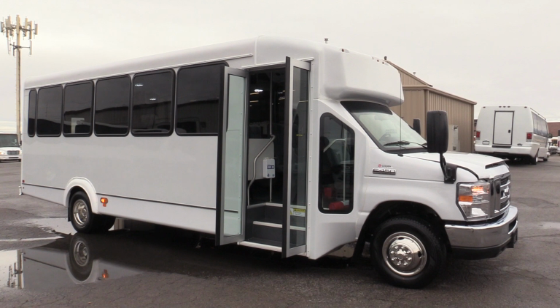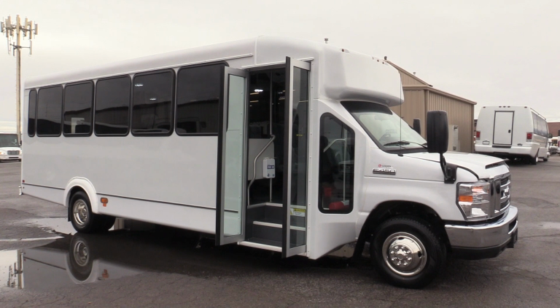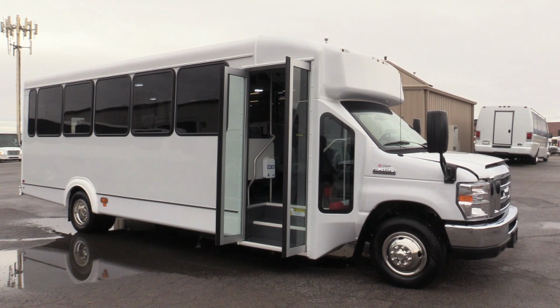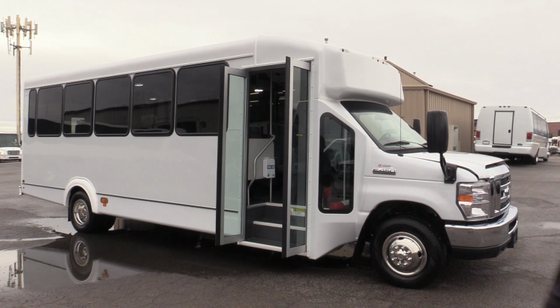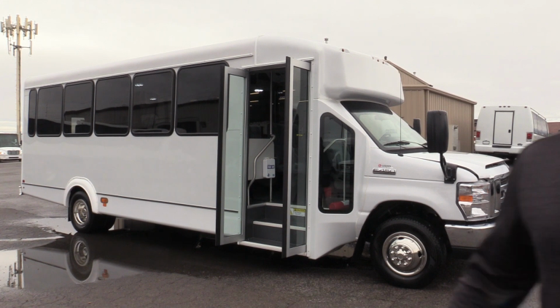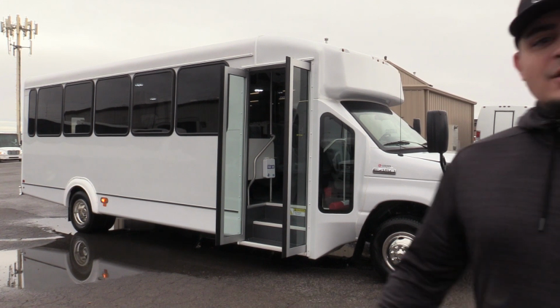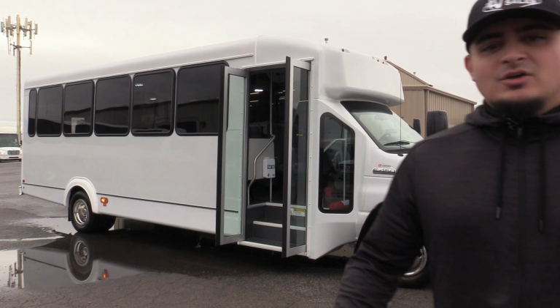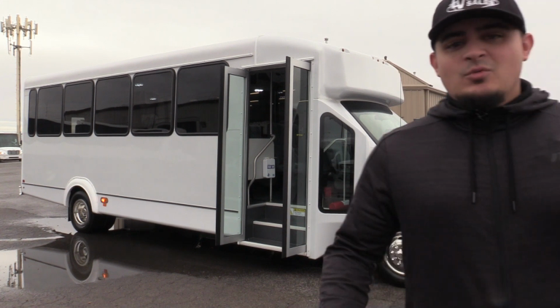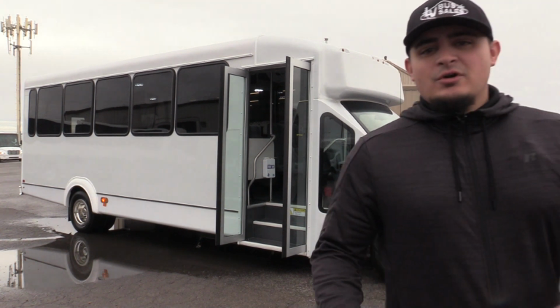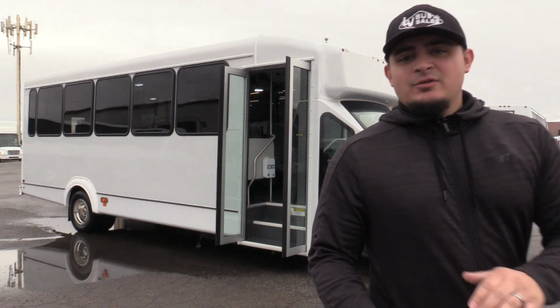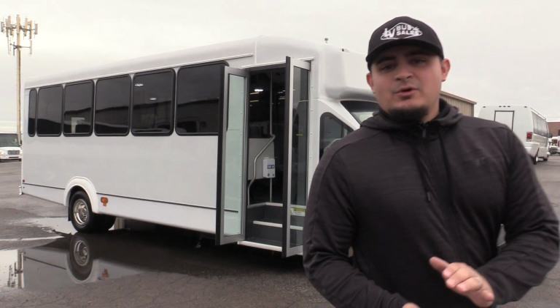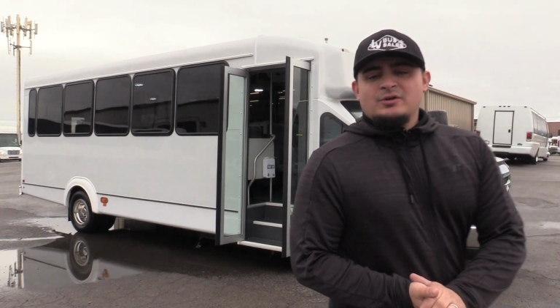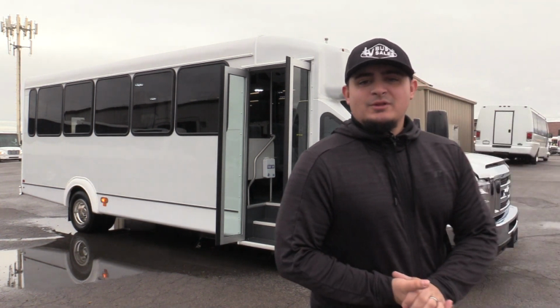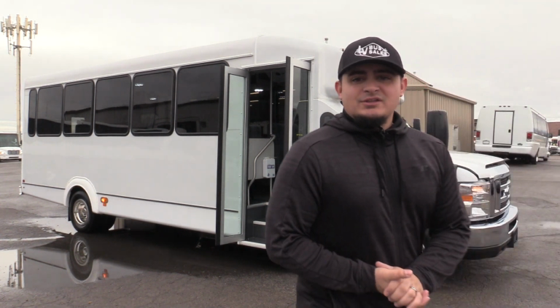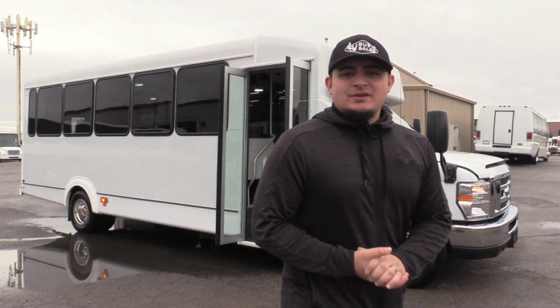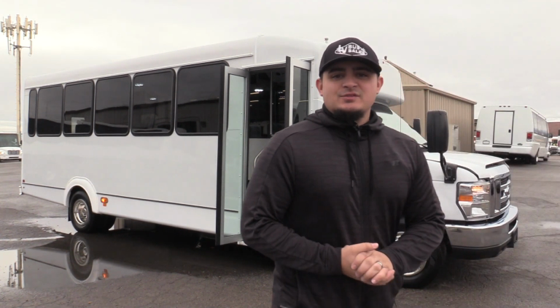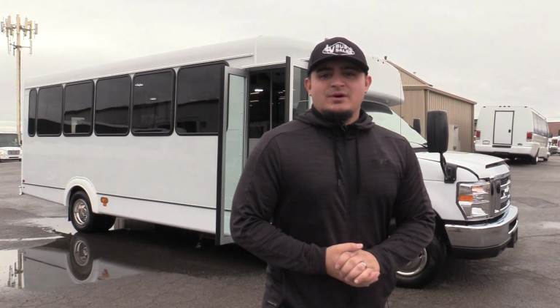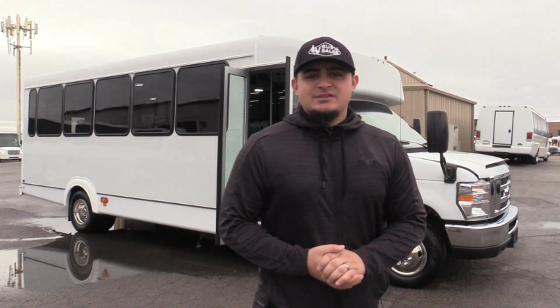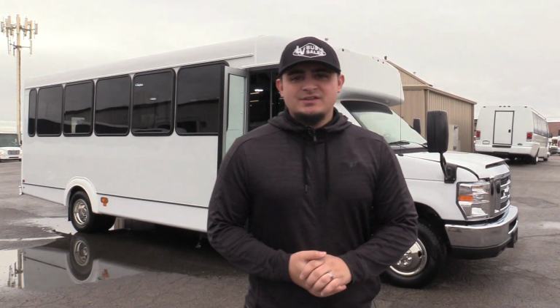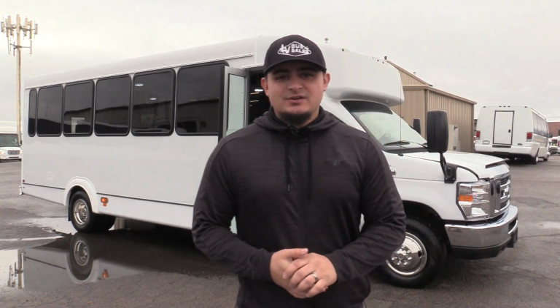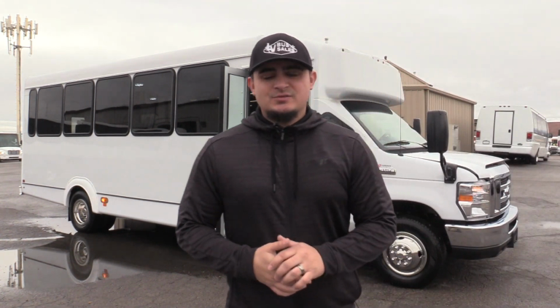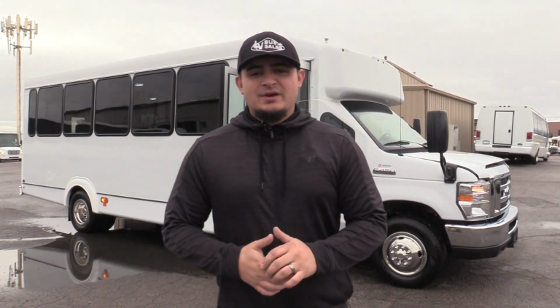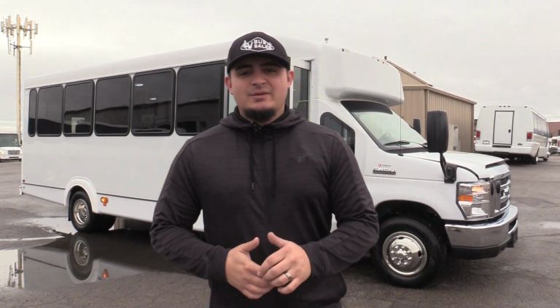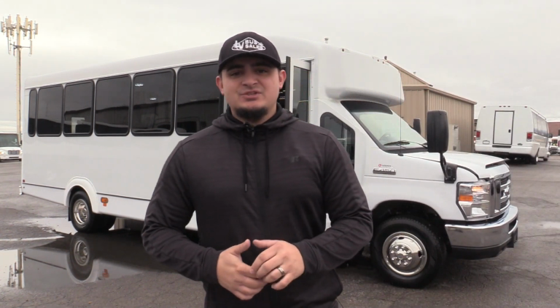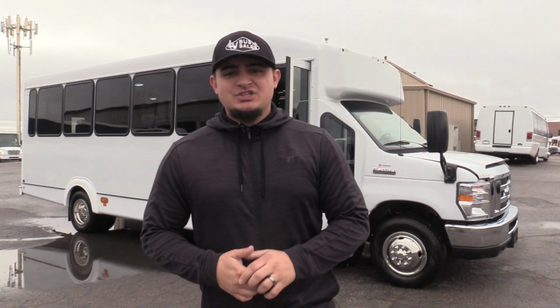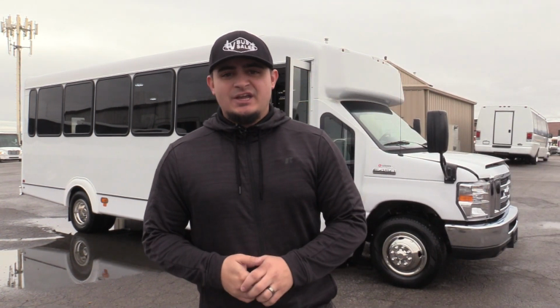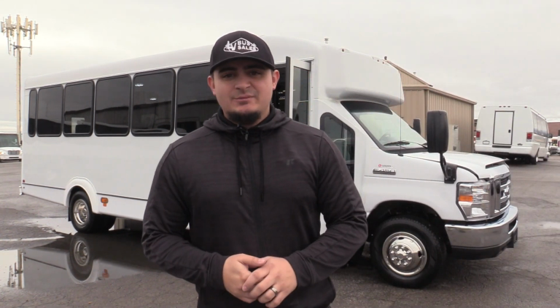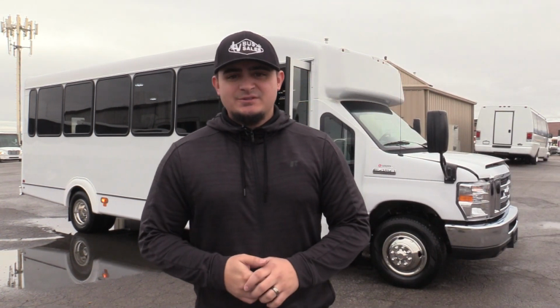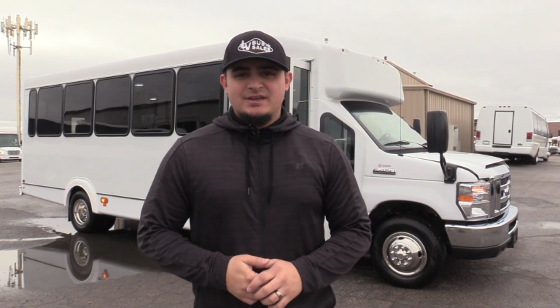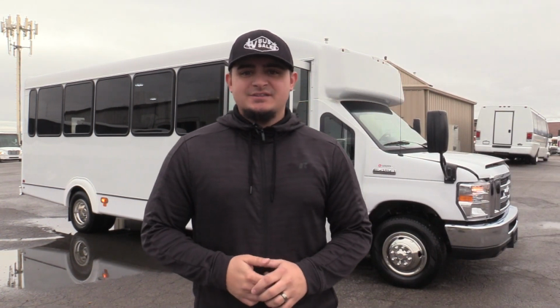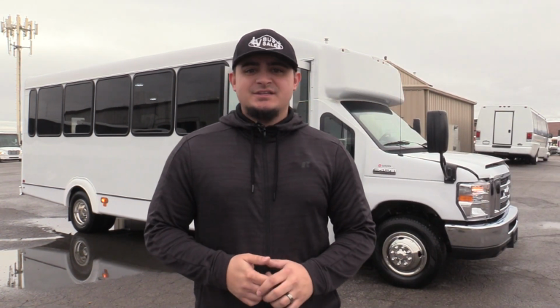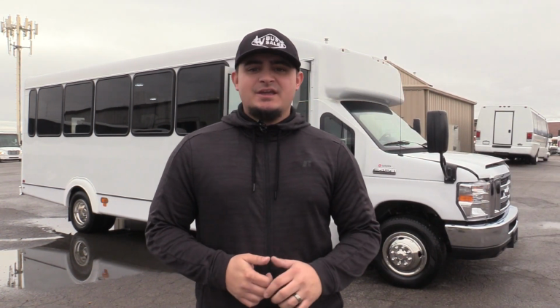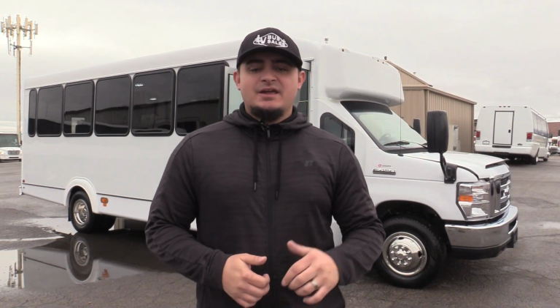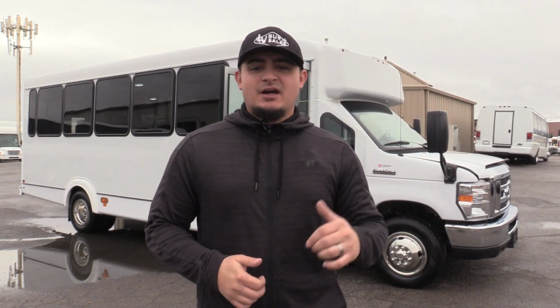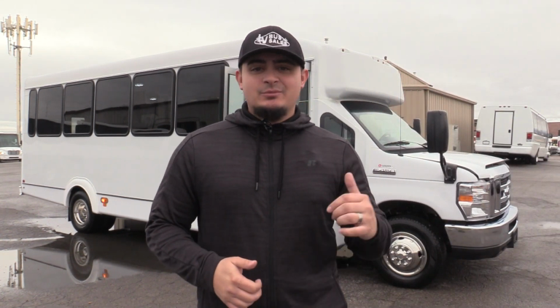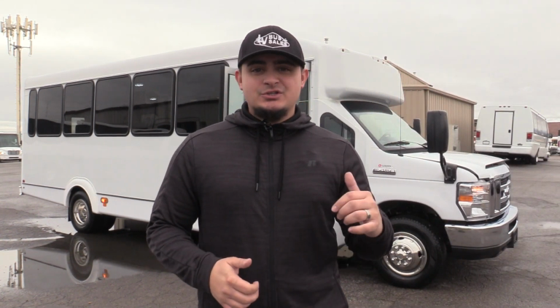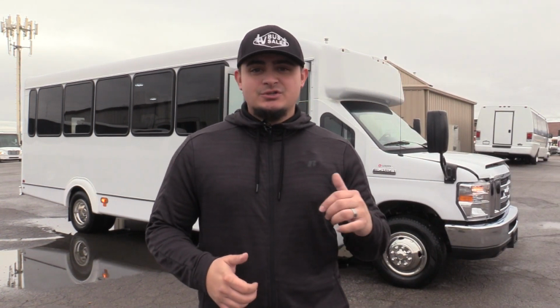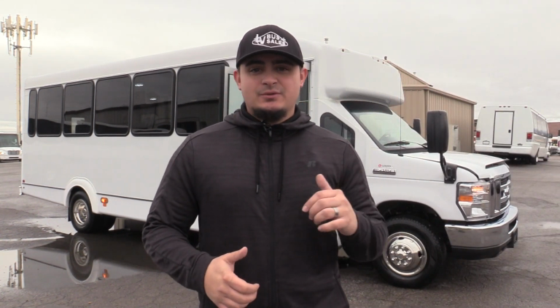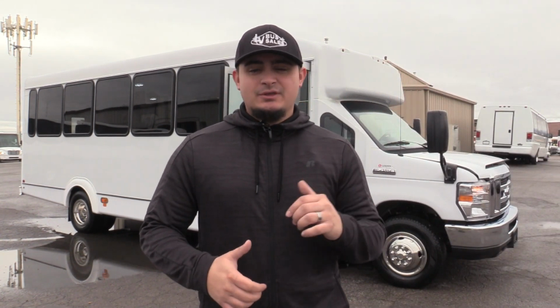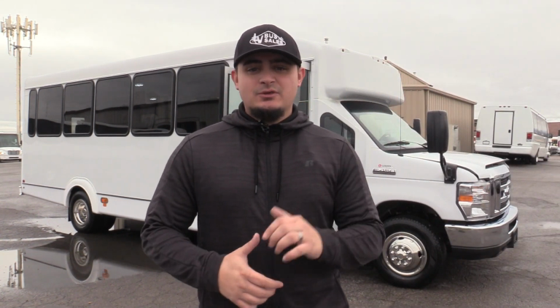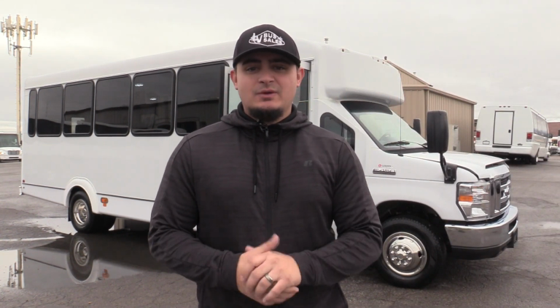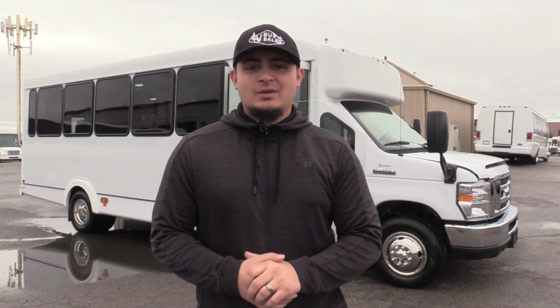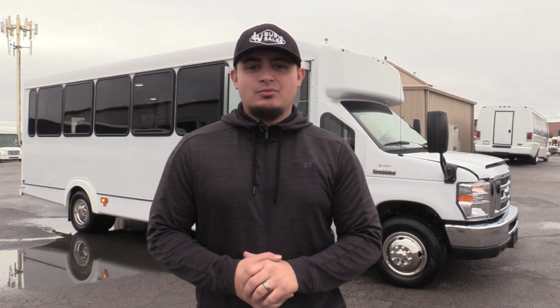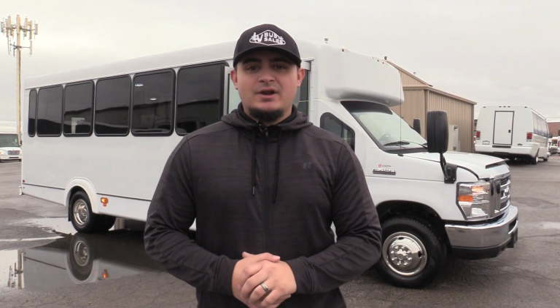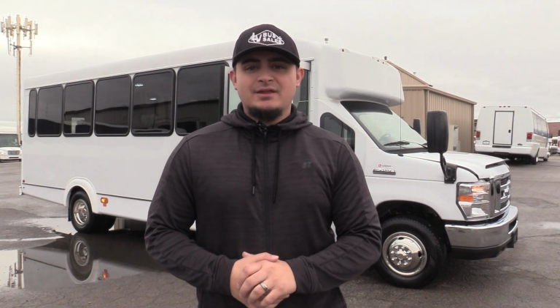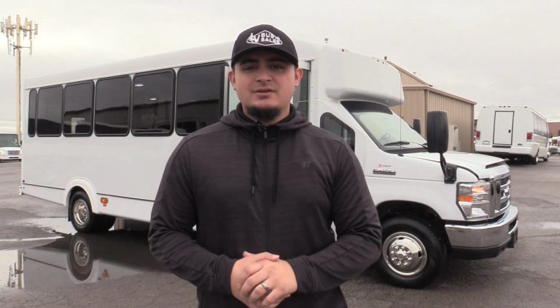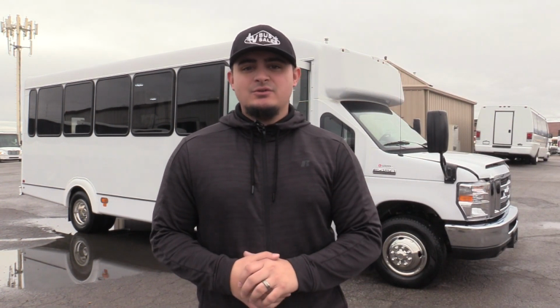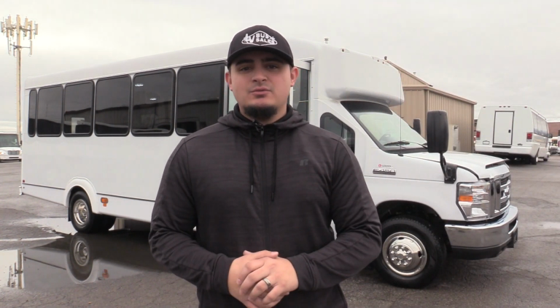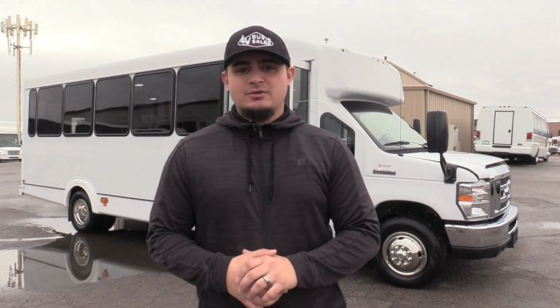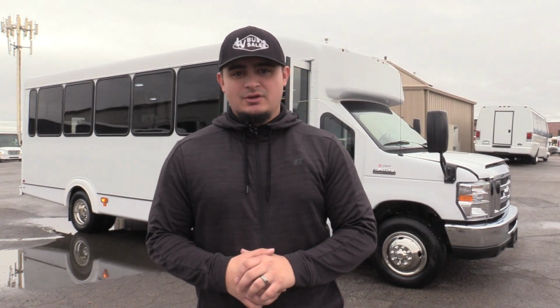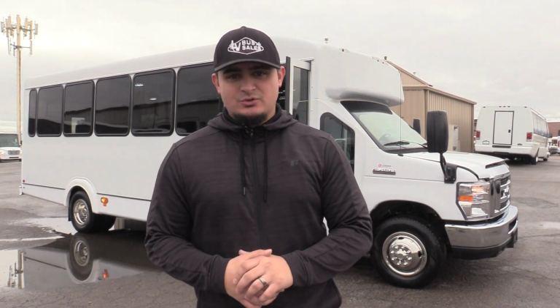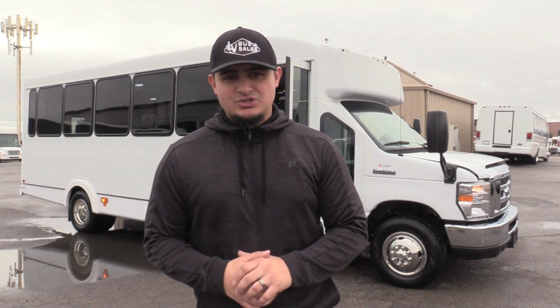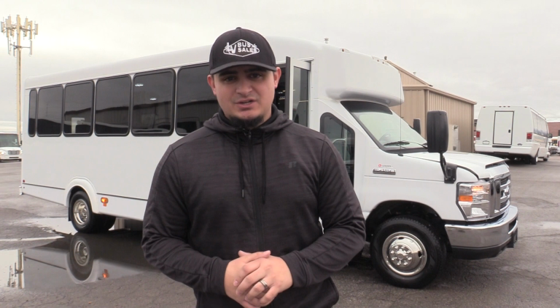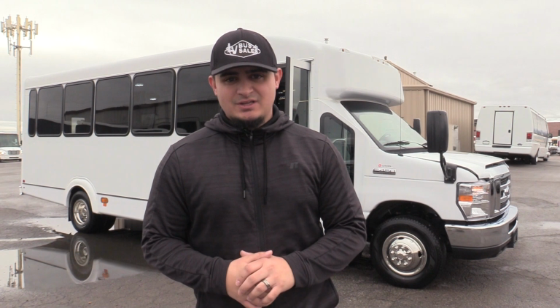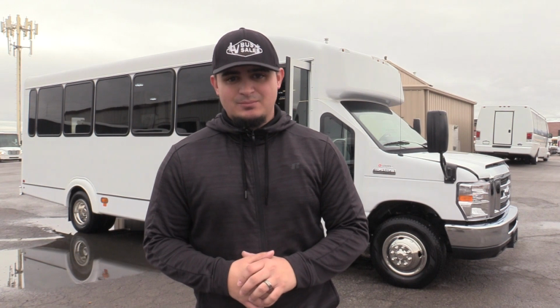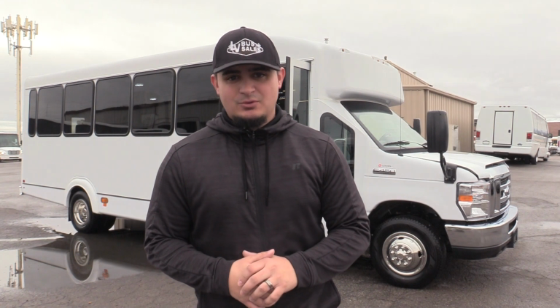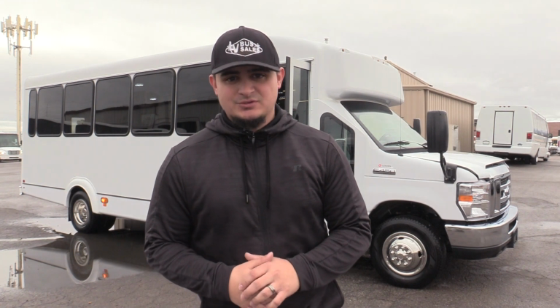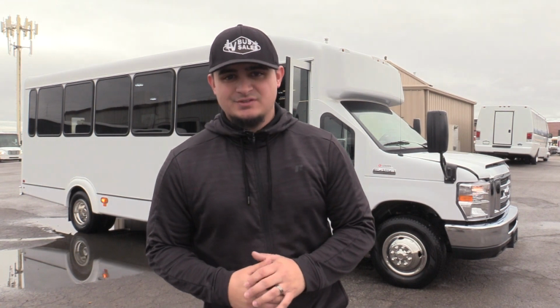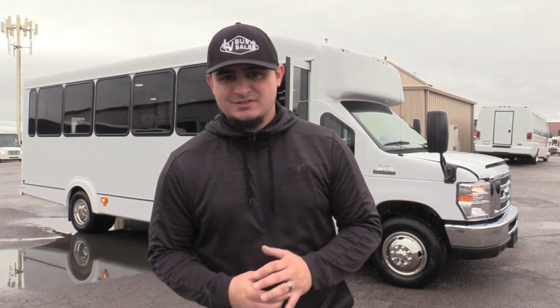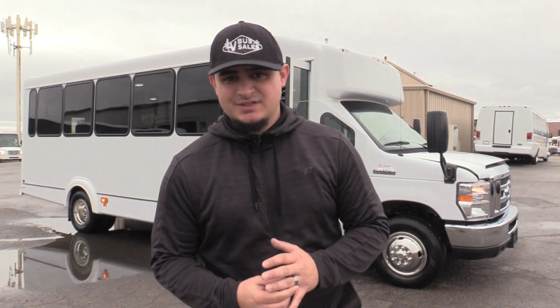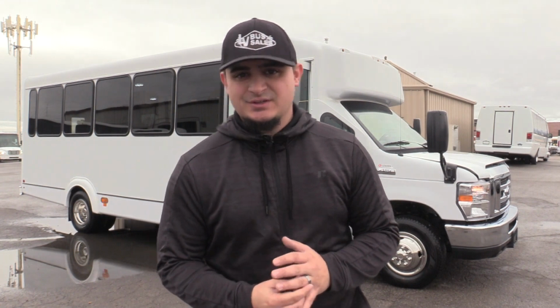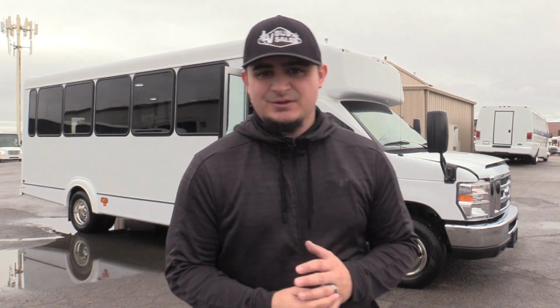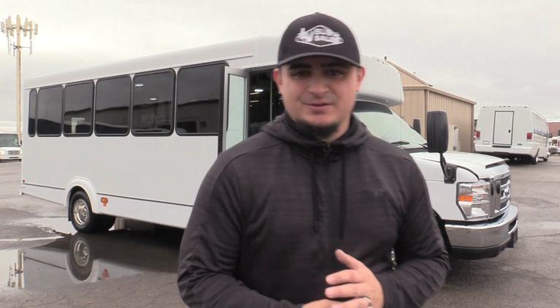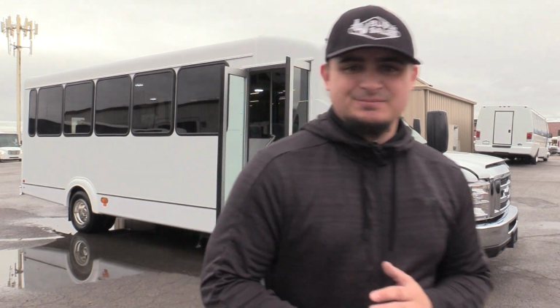Good morning, welcome to Las Vegas Bus Sales. My name is James and today I'll be showing you a brand new Goshen Impulse. Let's take a look.